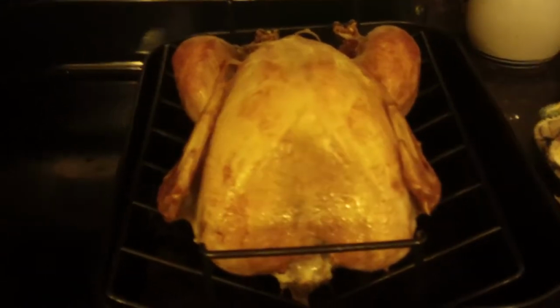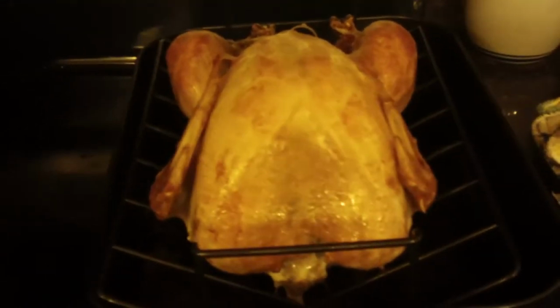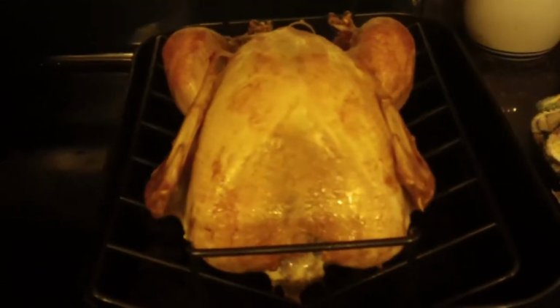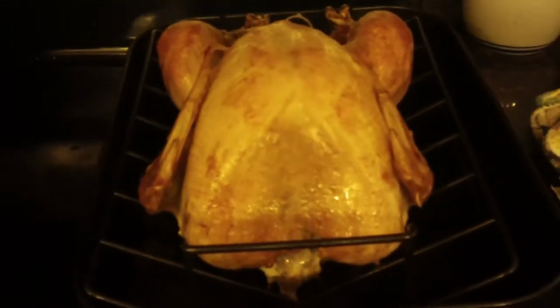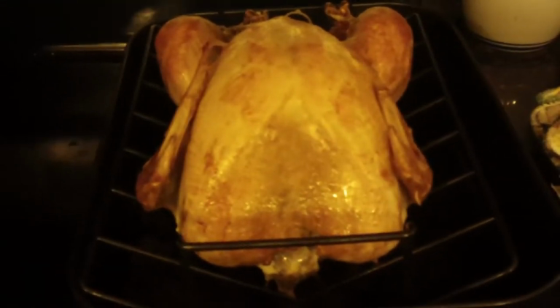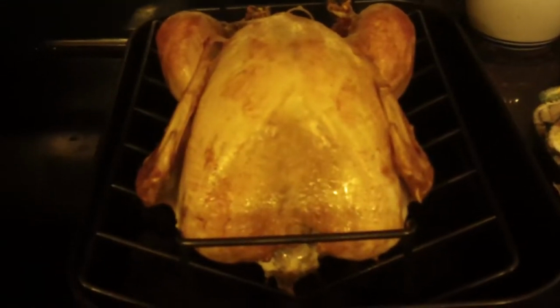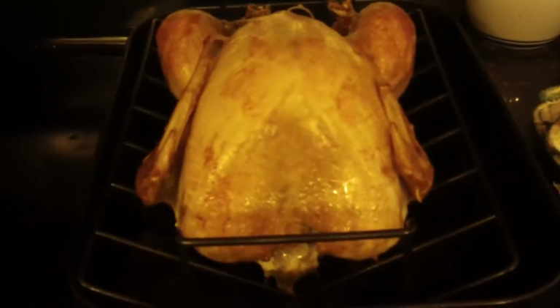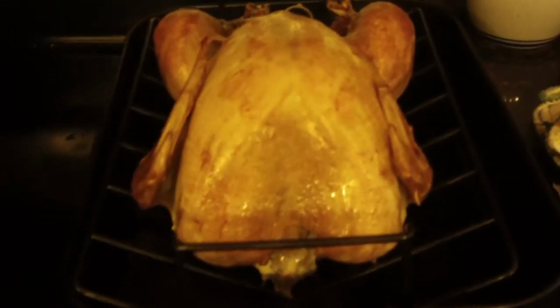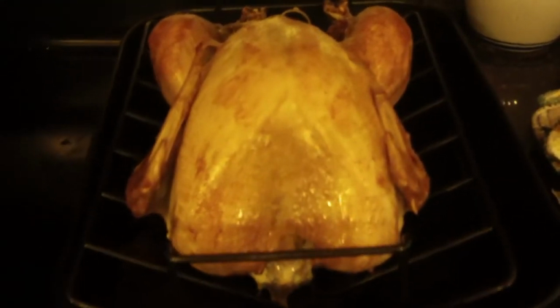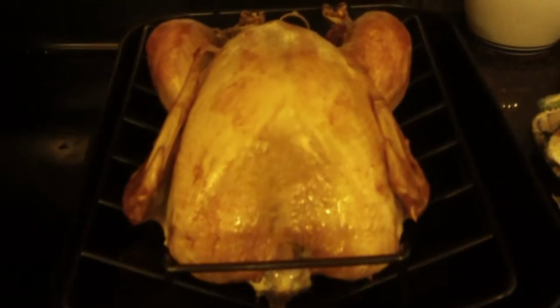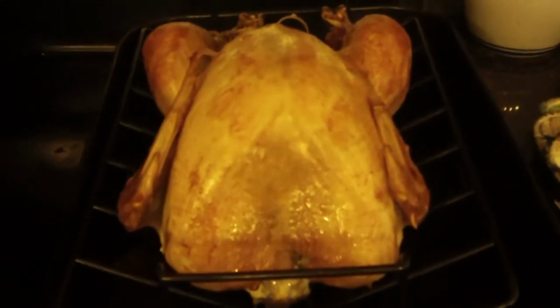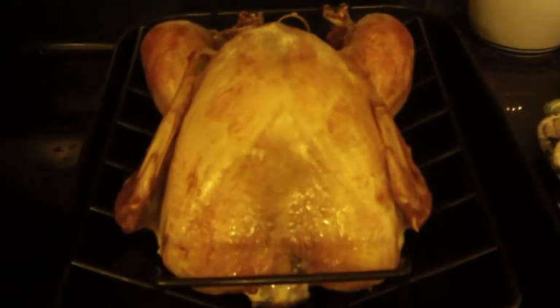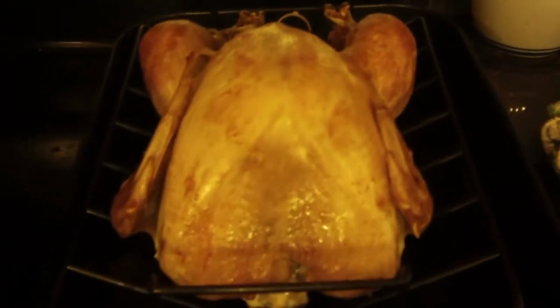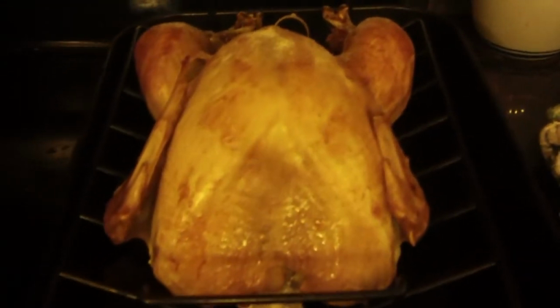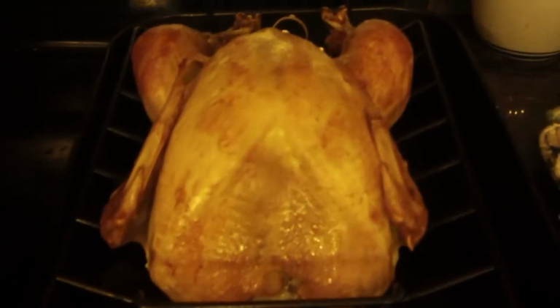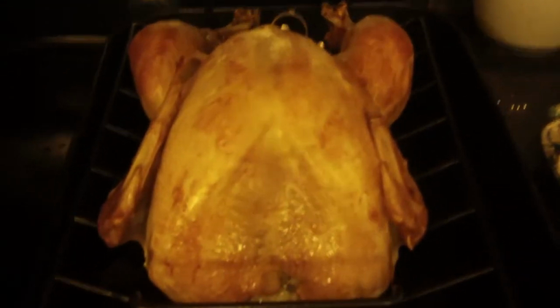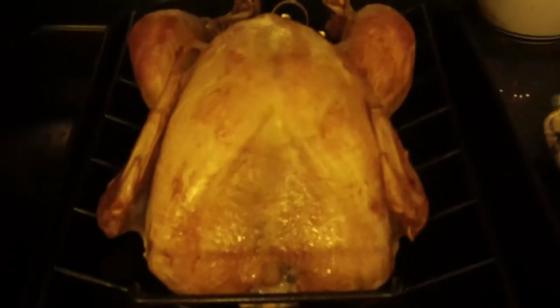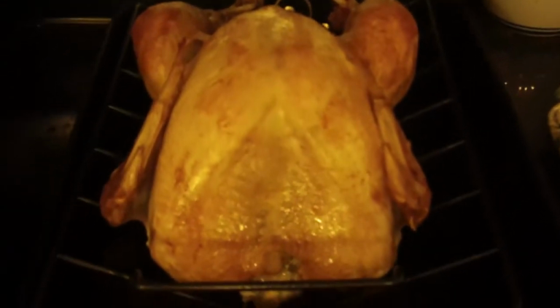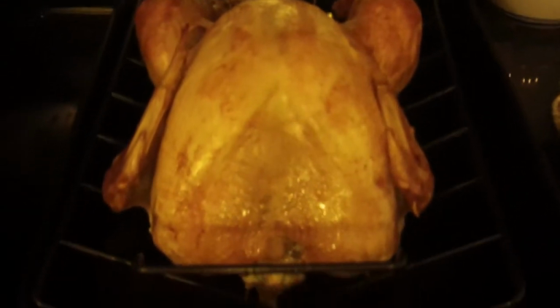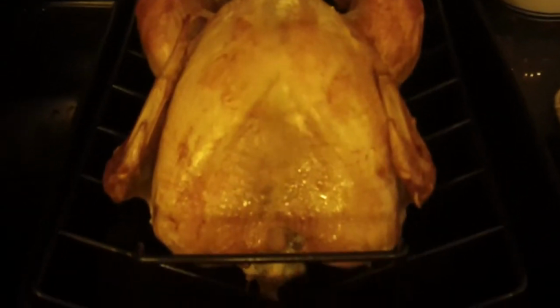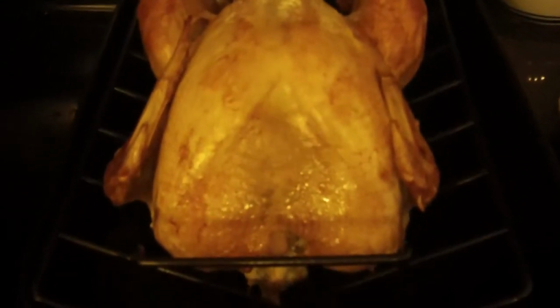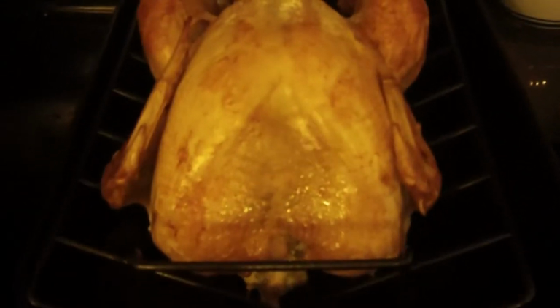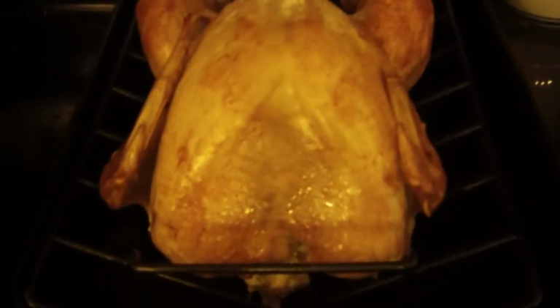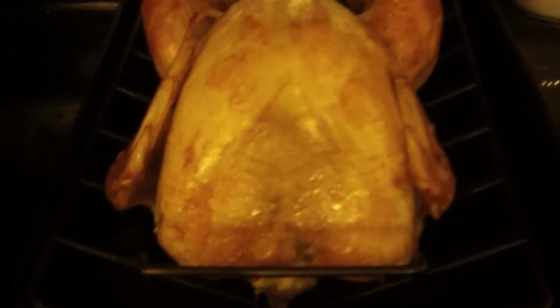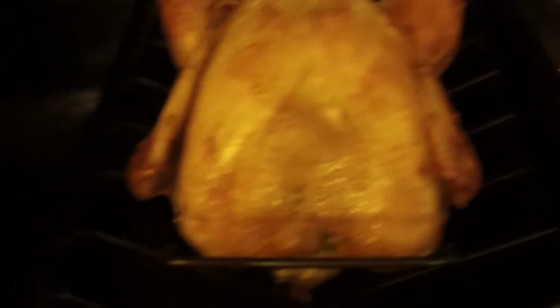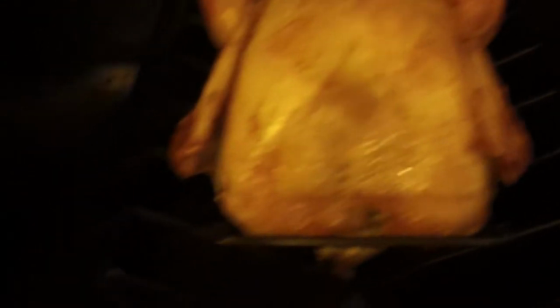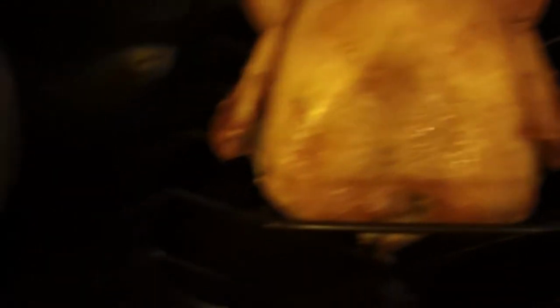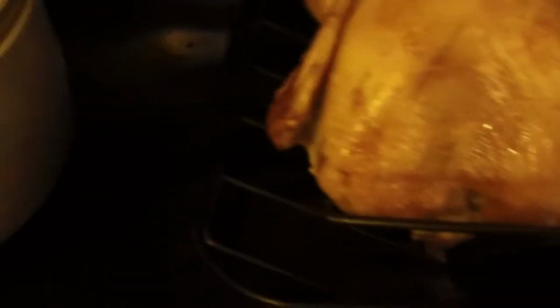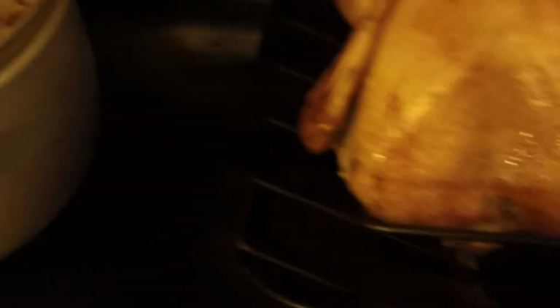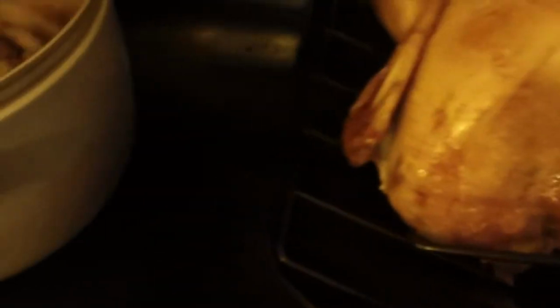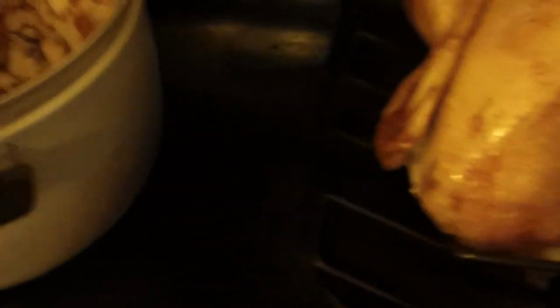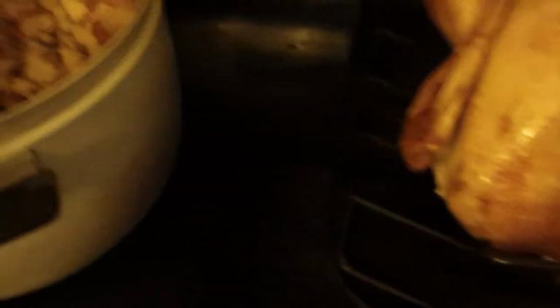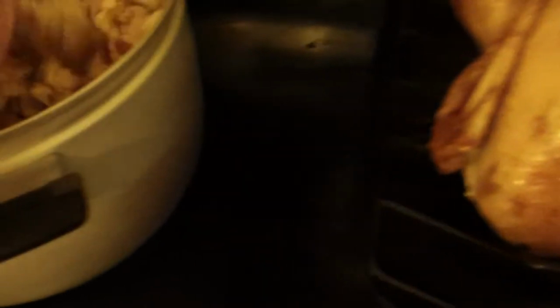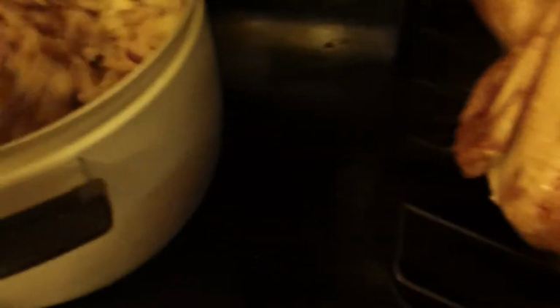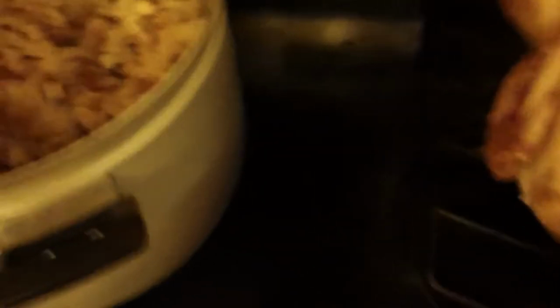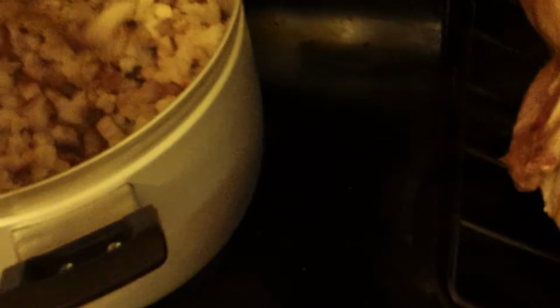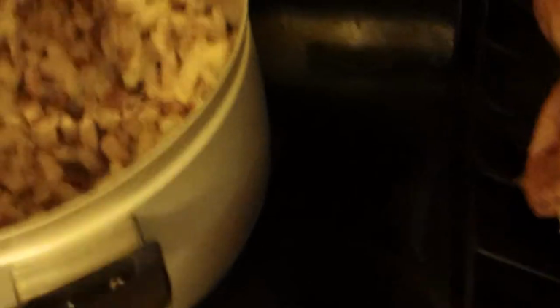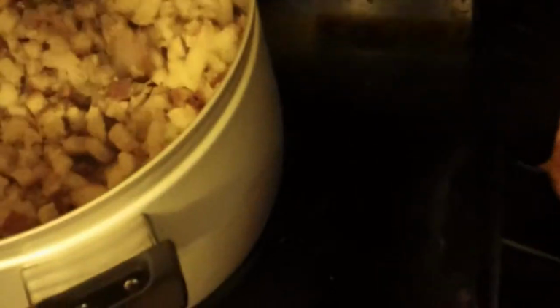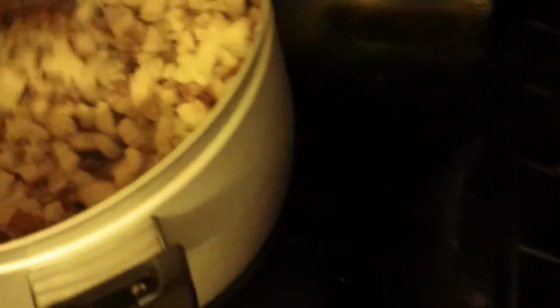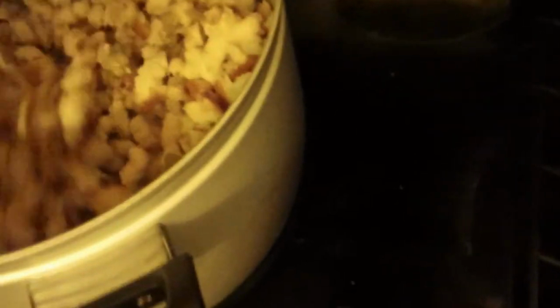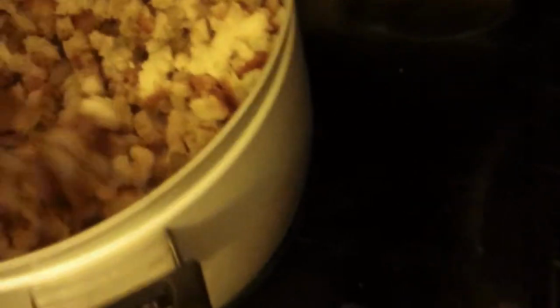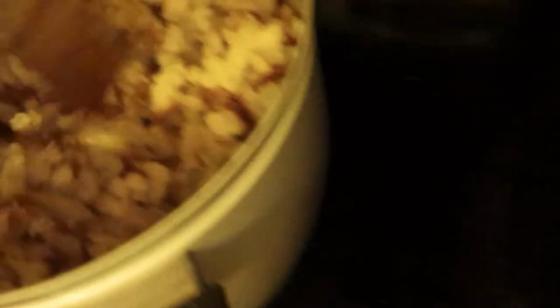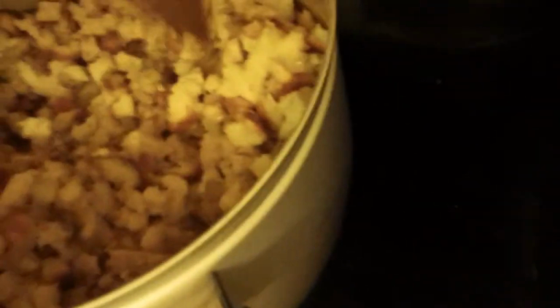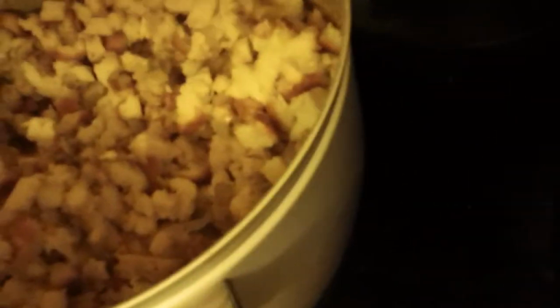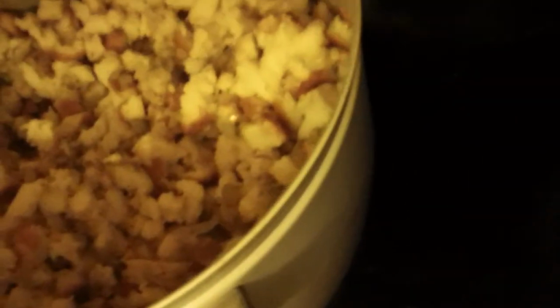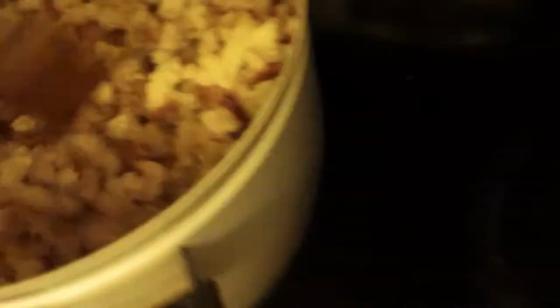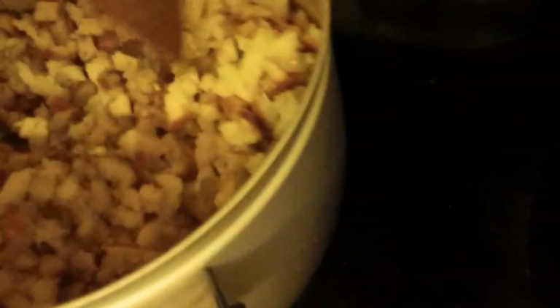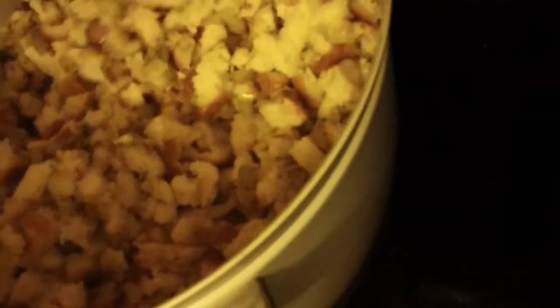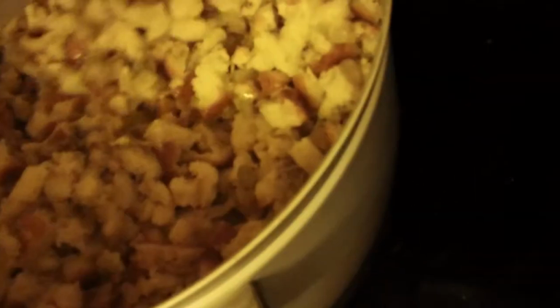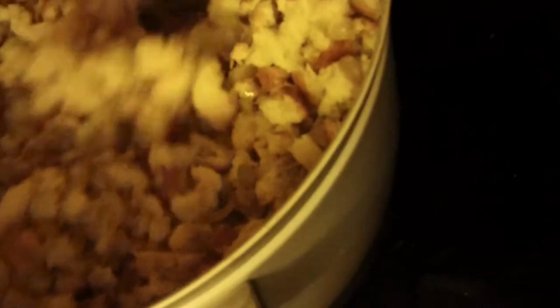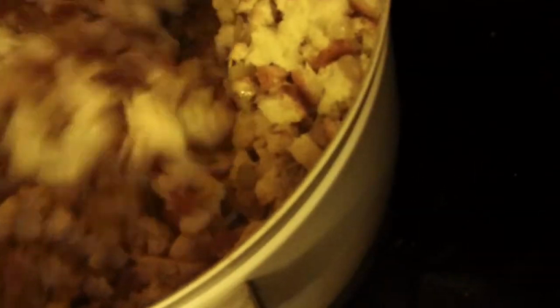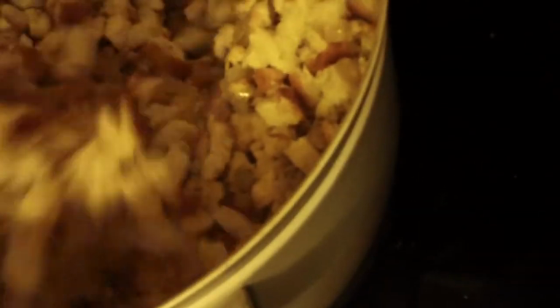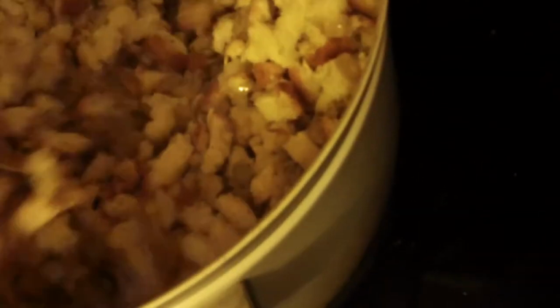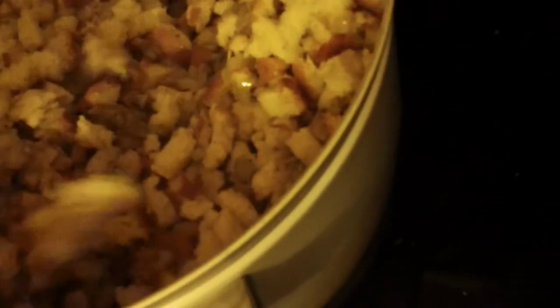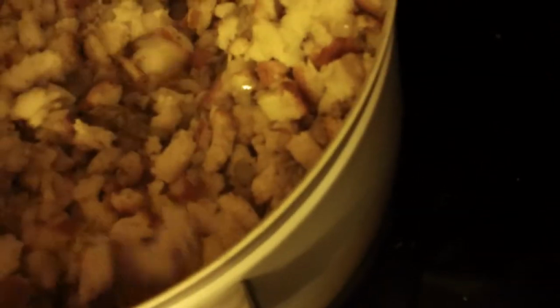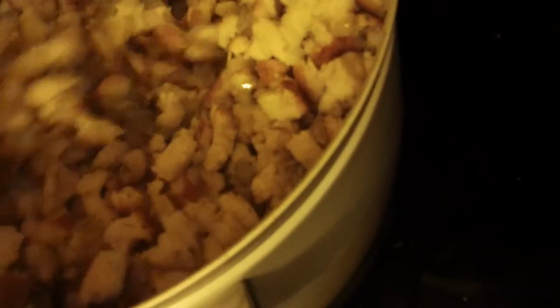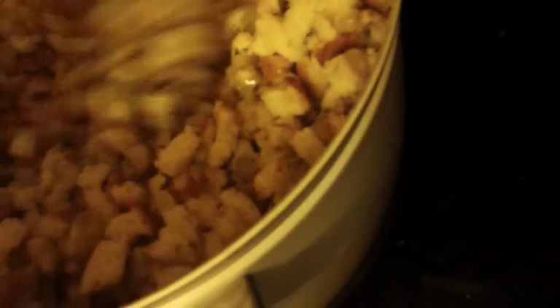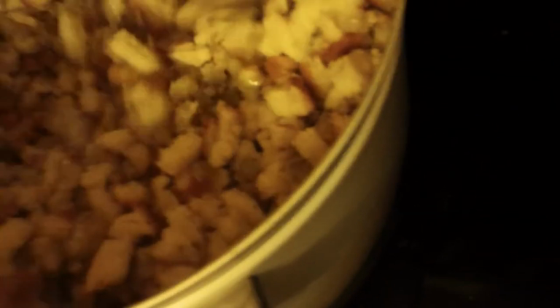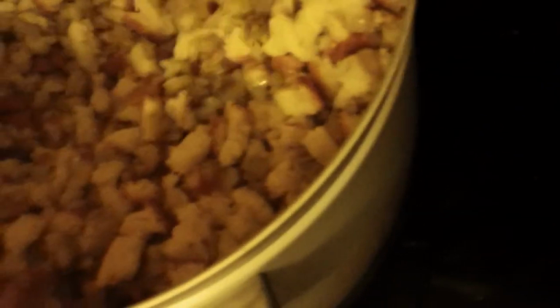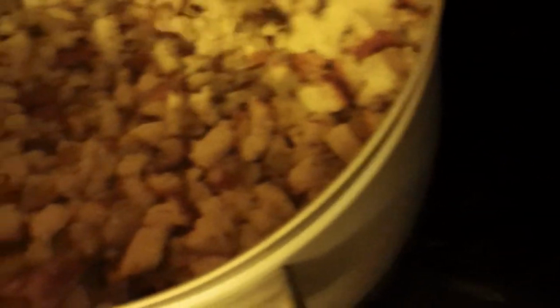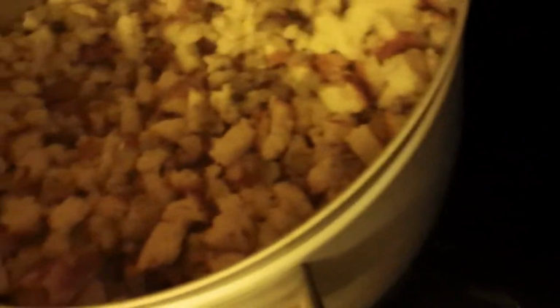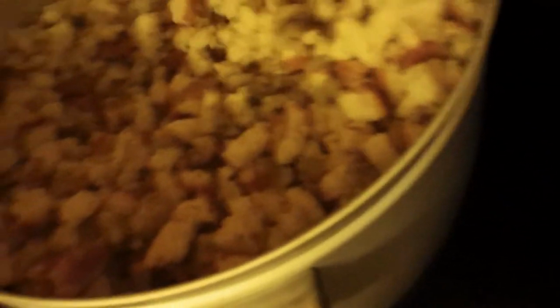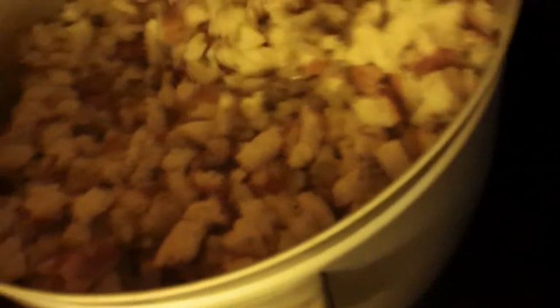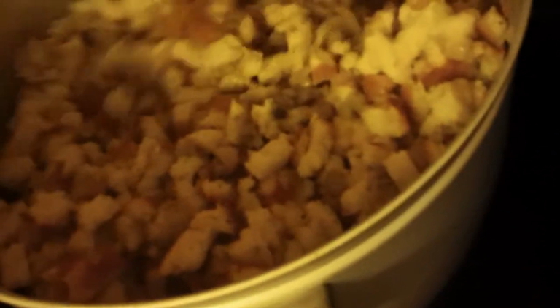This is a turkey. They're getting ready for life. So is this called a stuffing? Yes. How do you prepare?